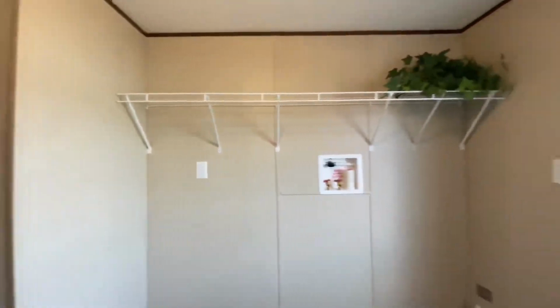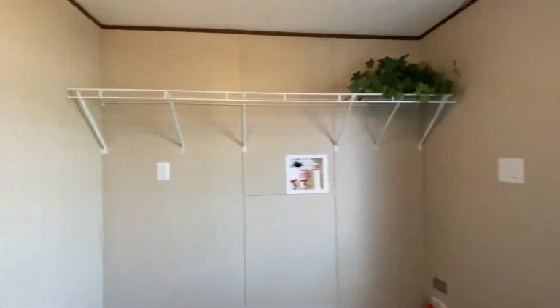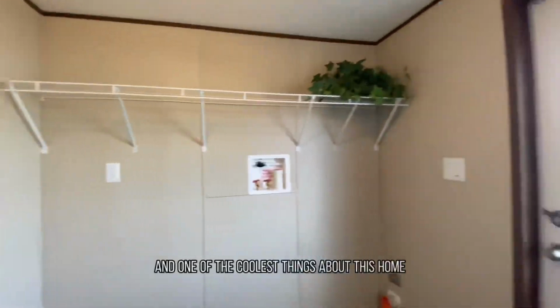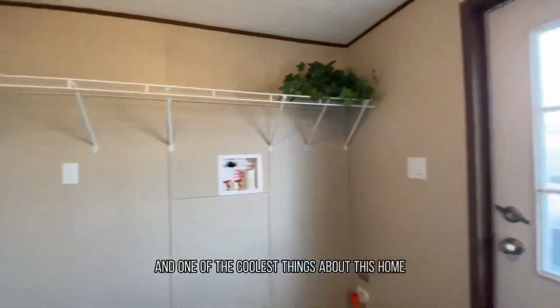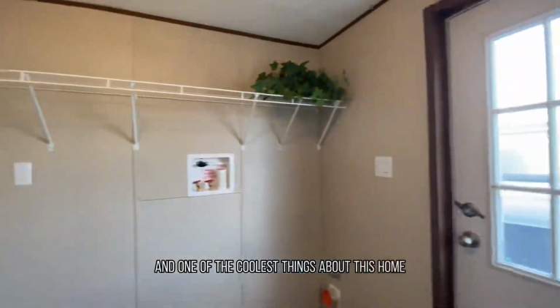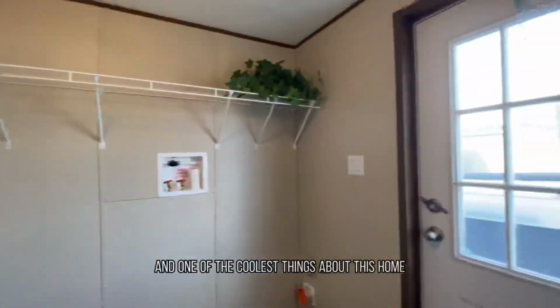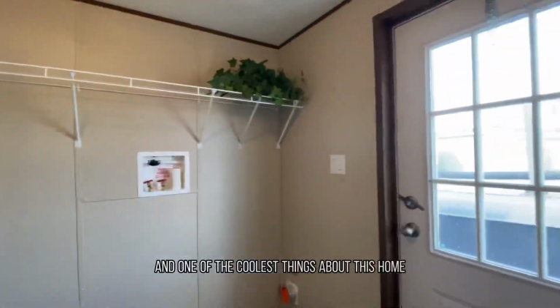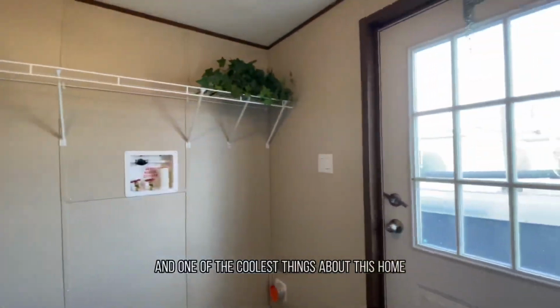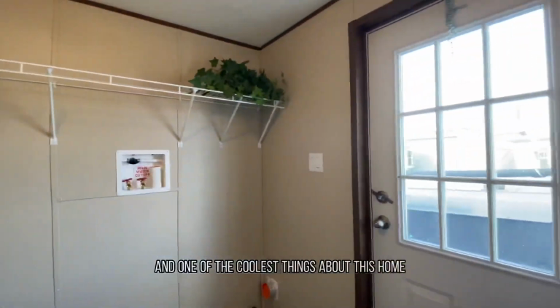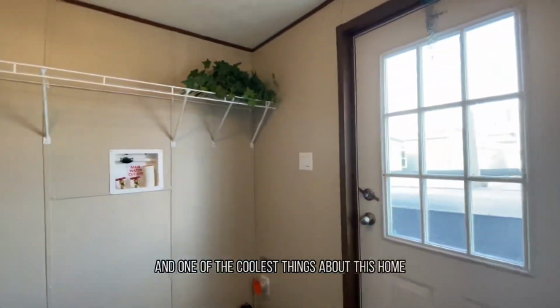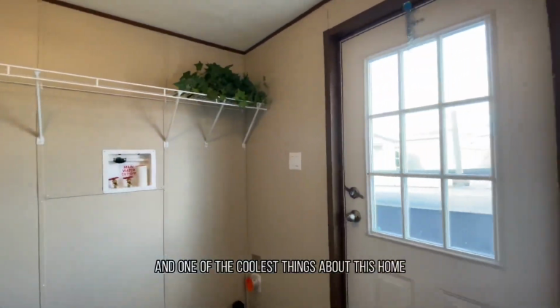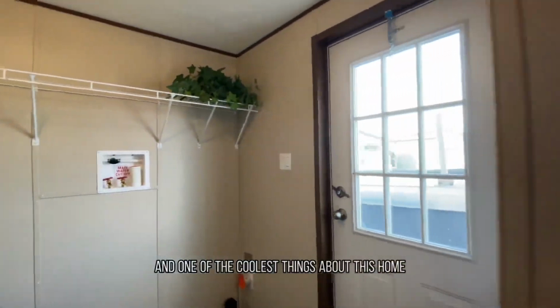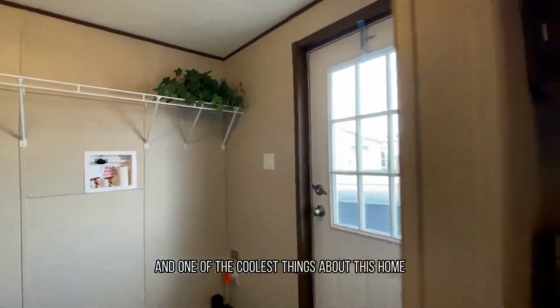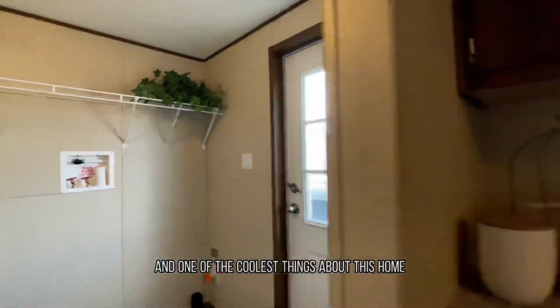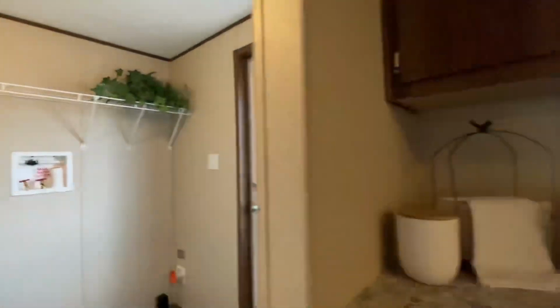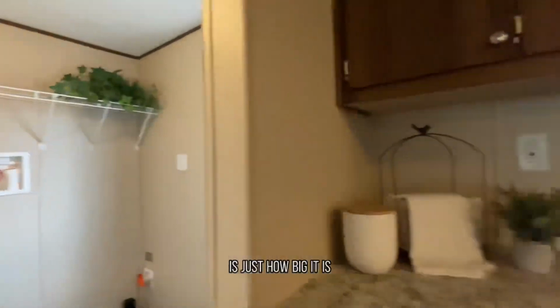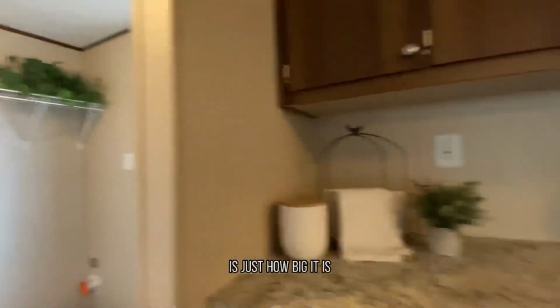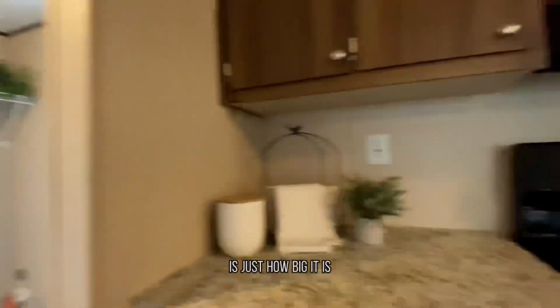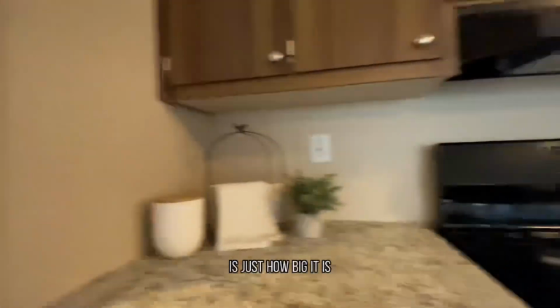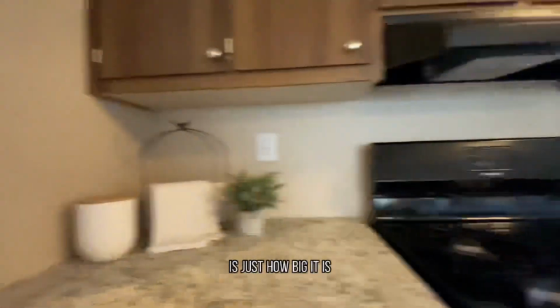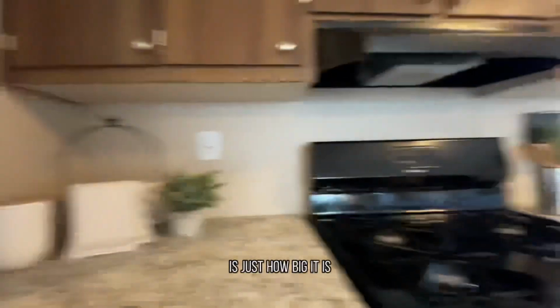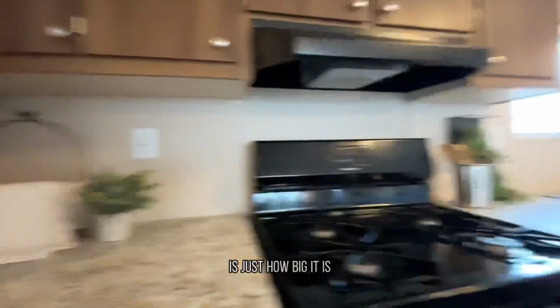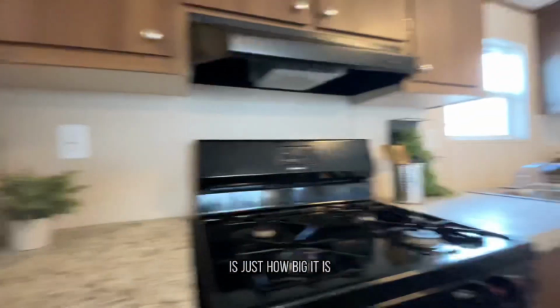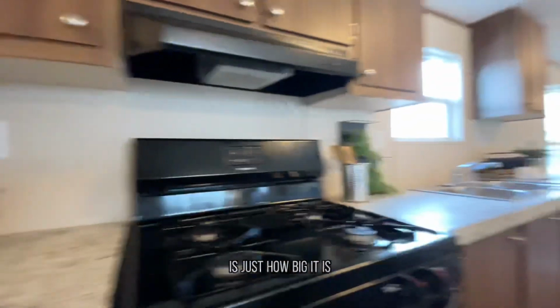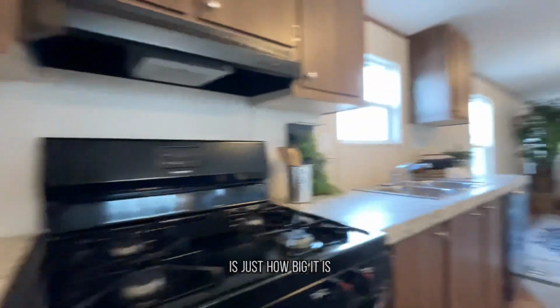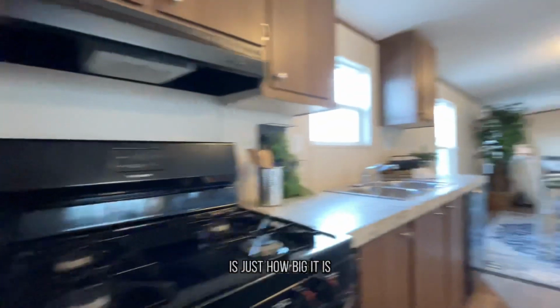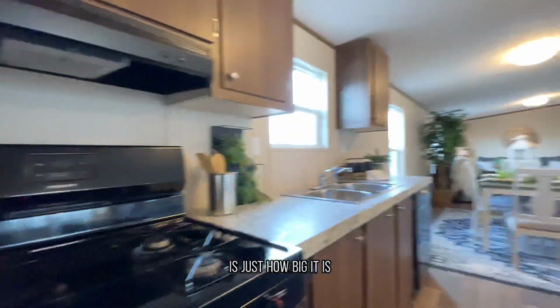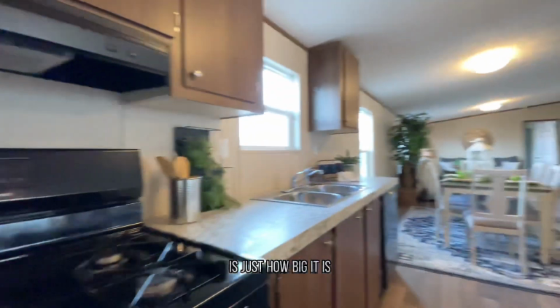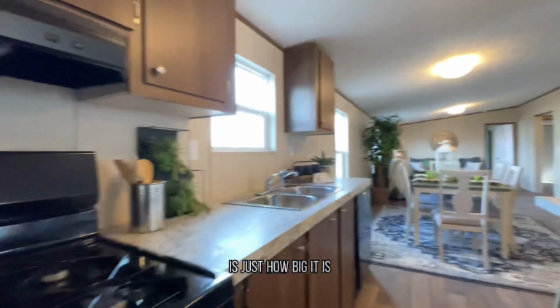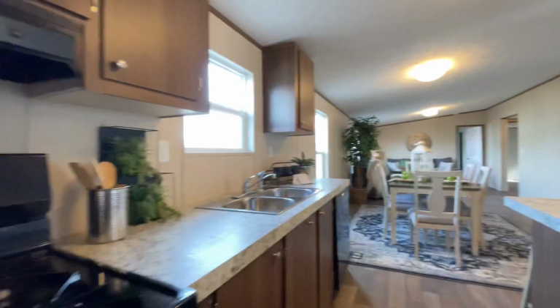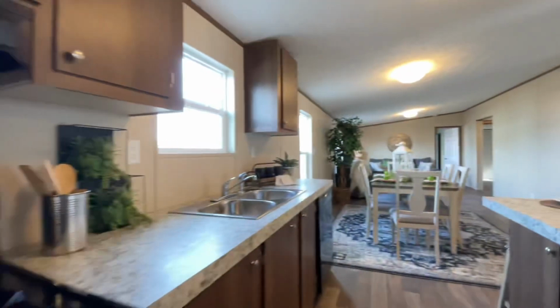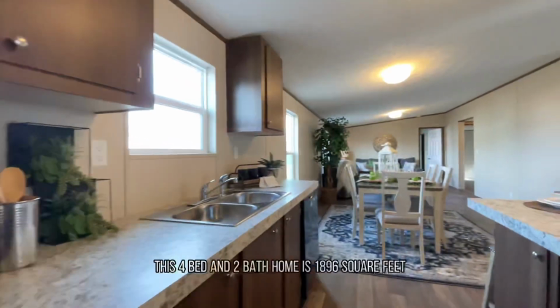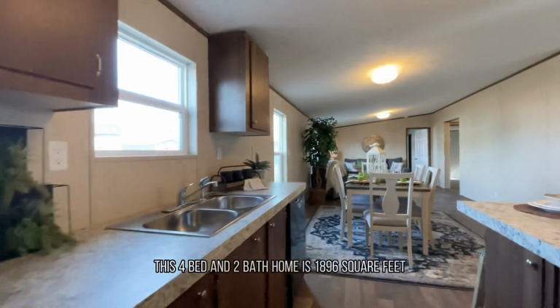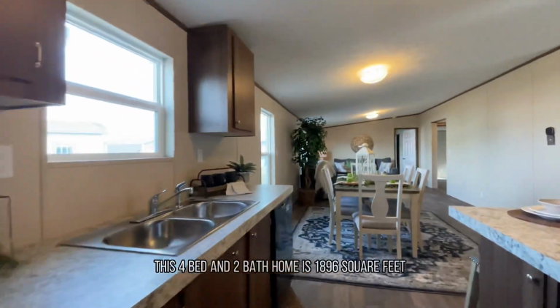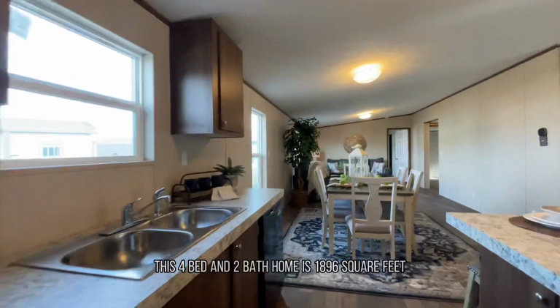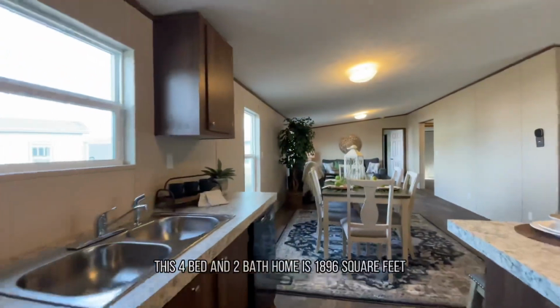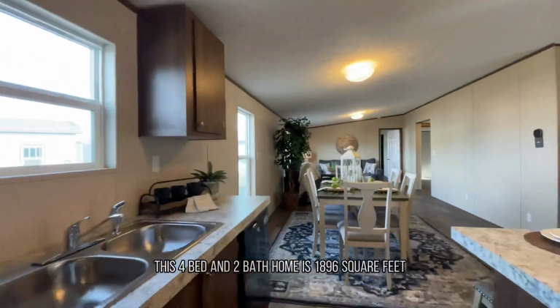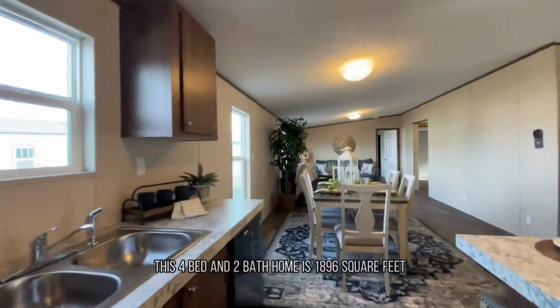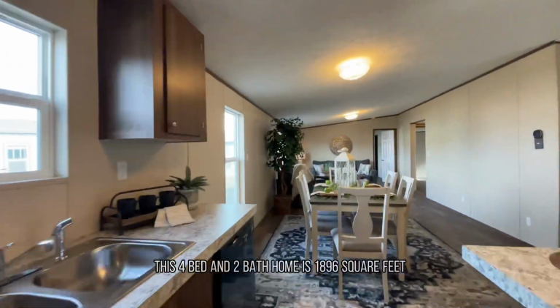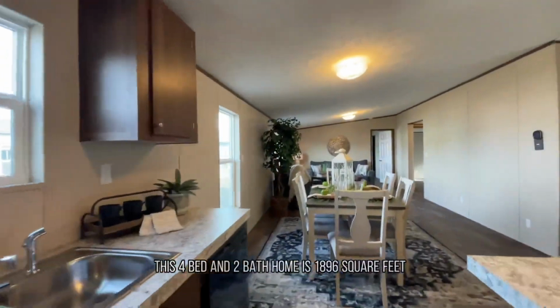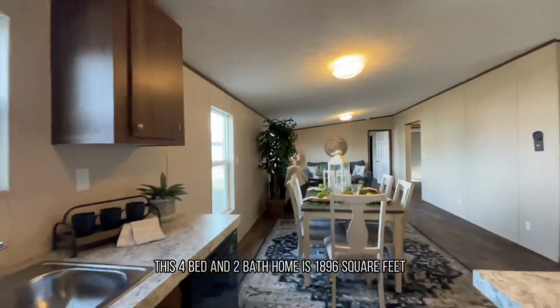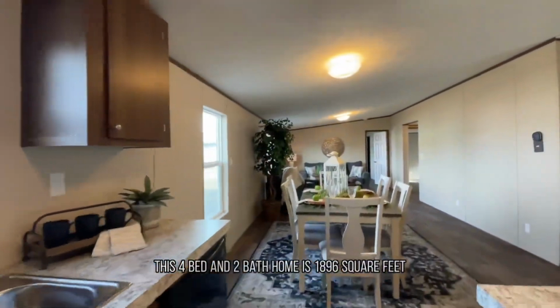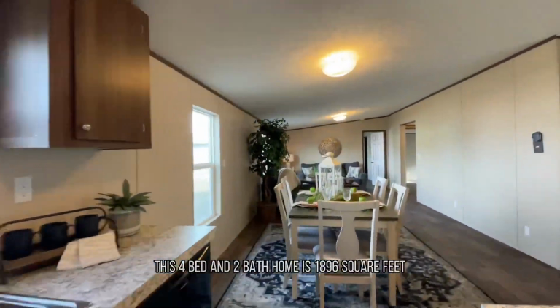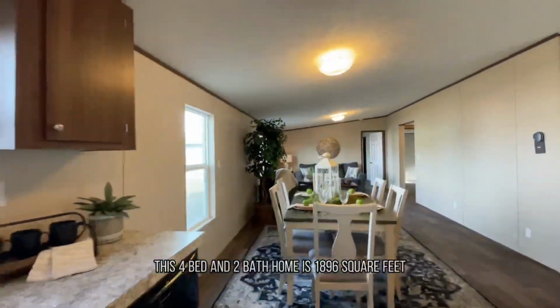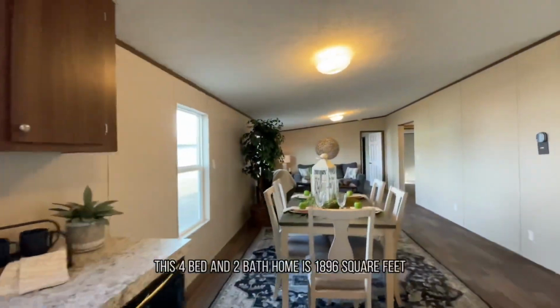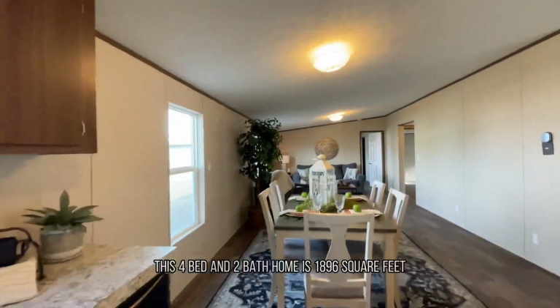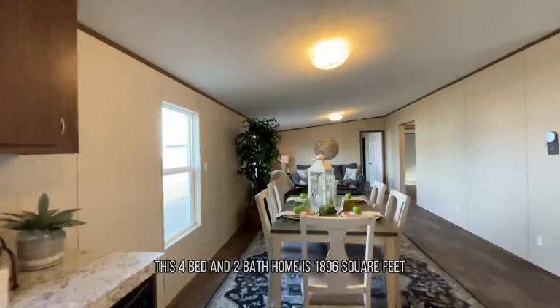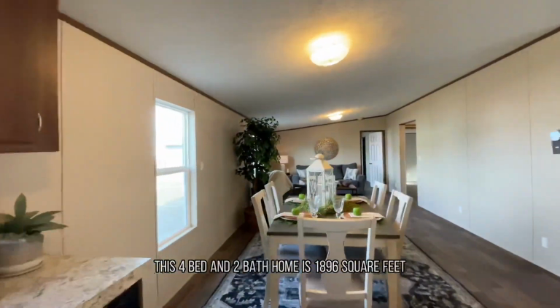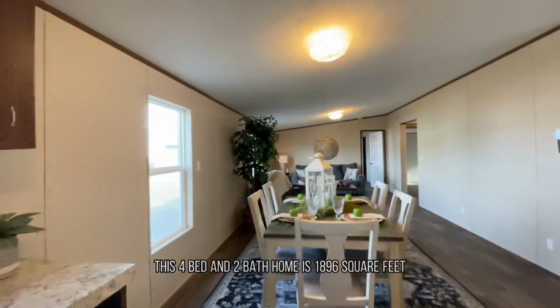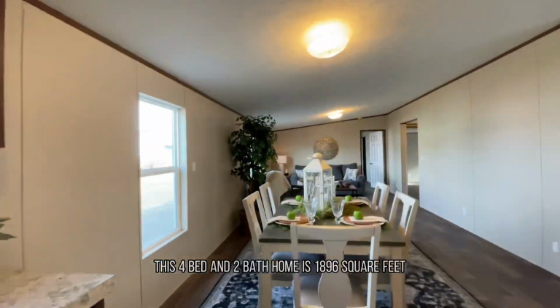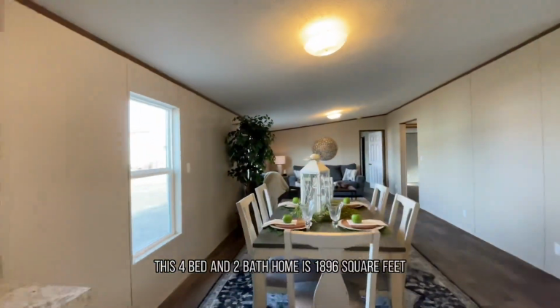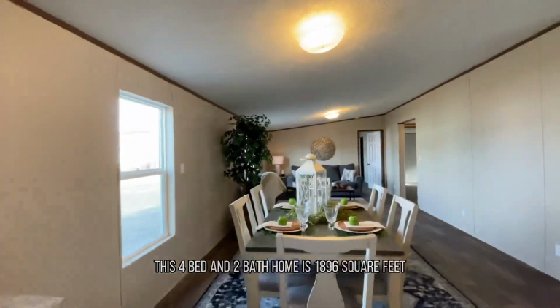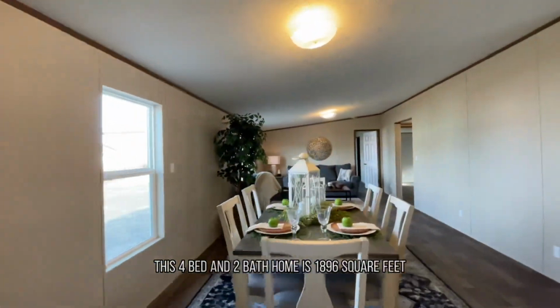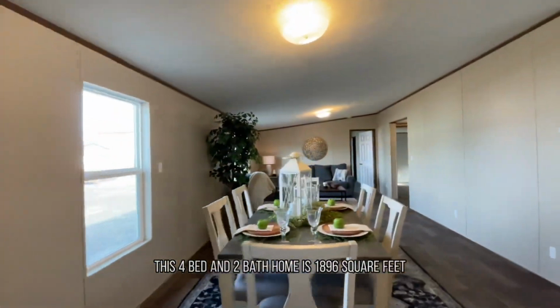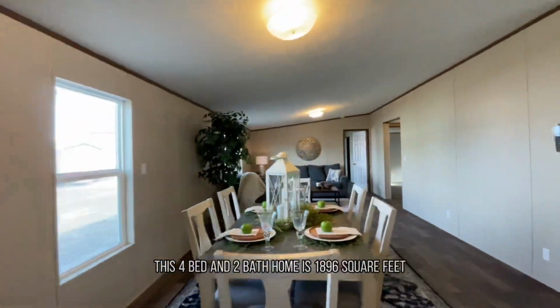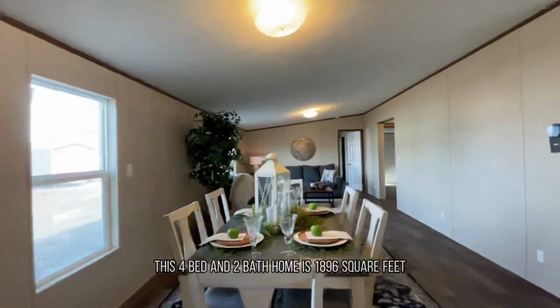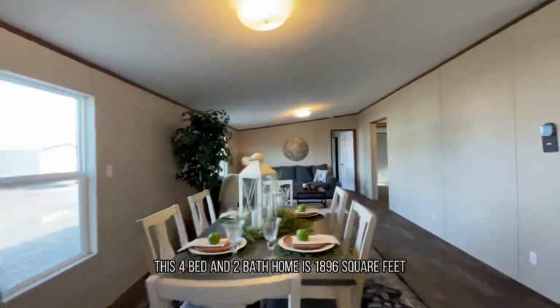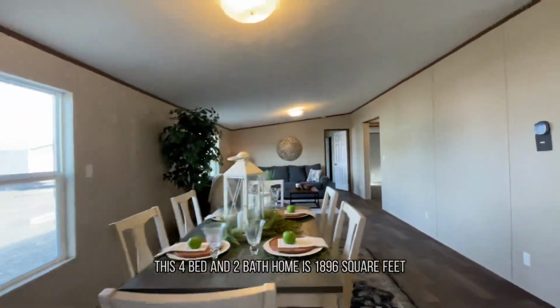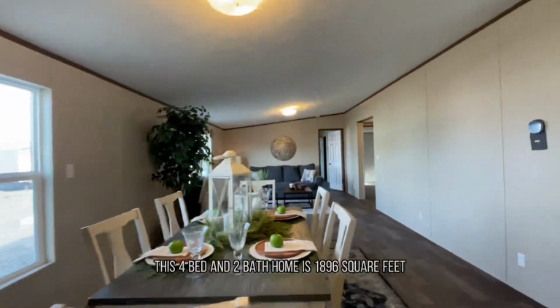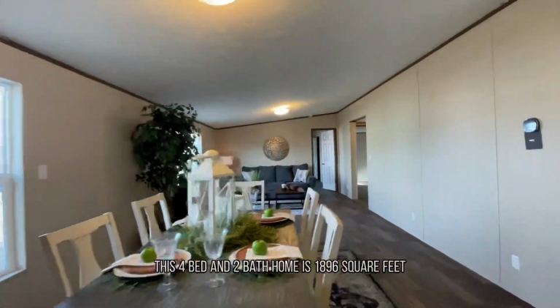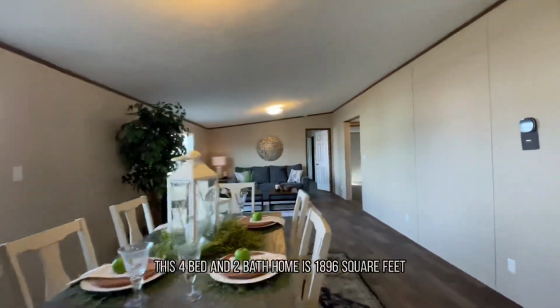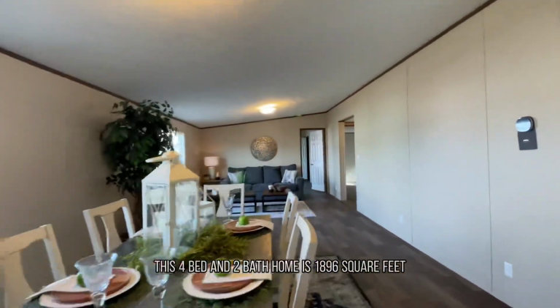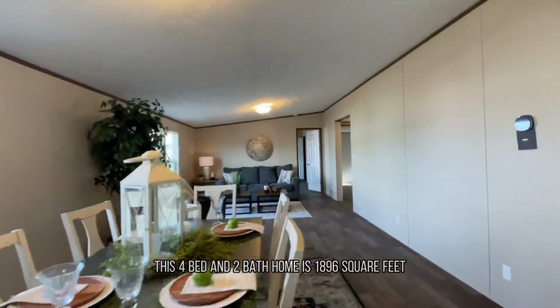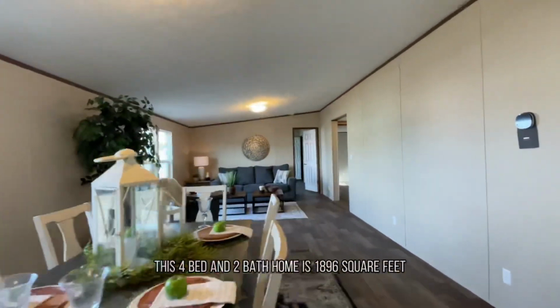One of the coolest things about this home is just how big it is. This four-bed and two-bath home is 1896 square feet.